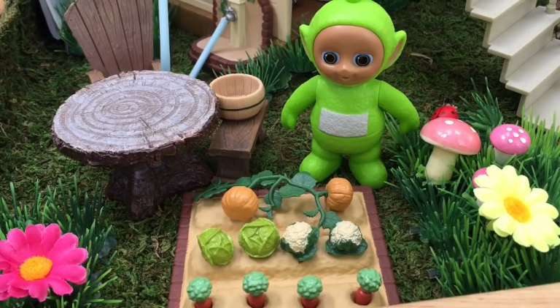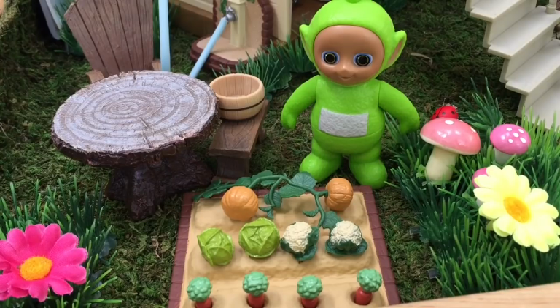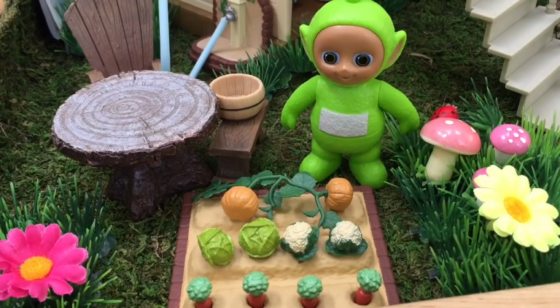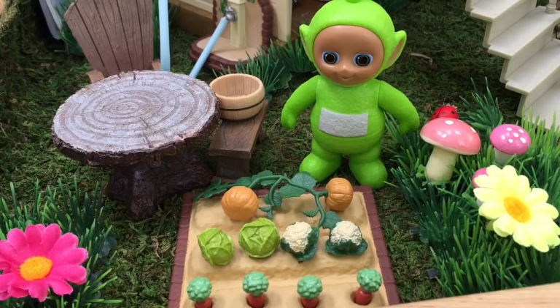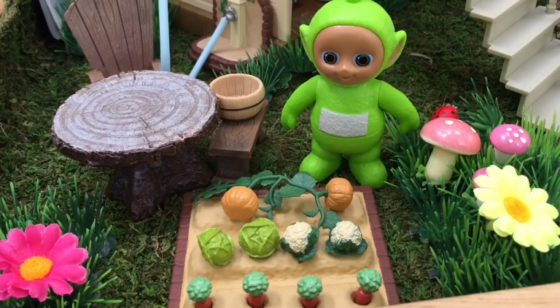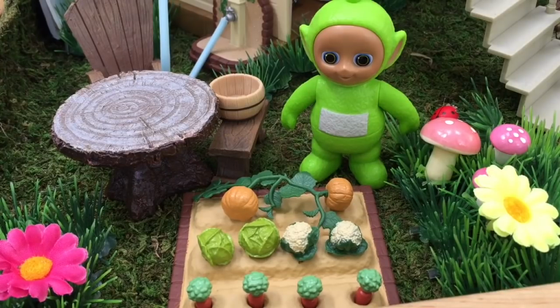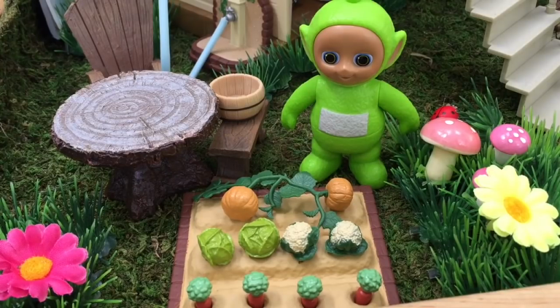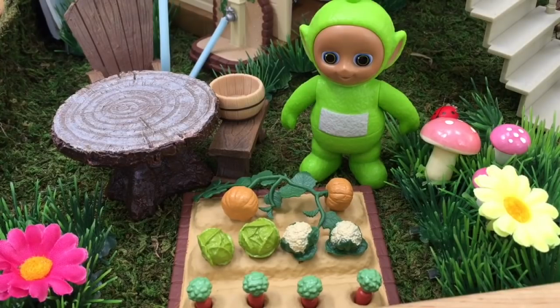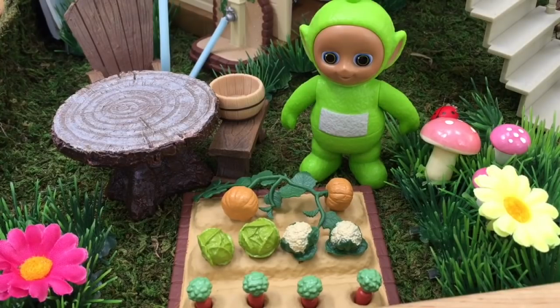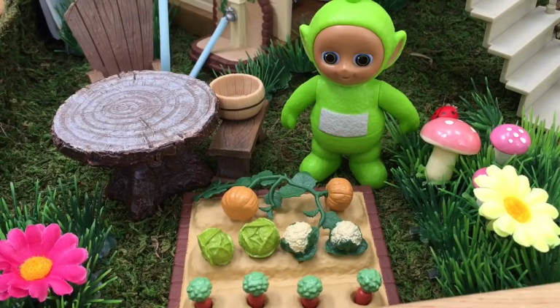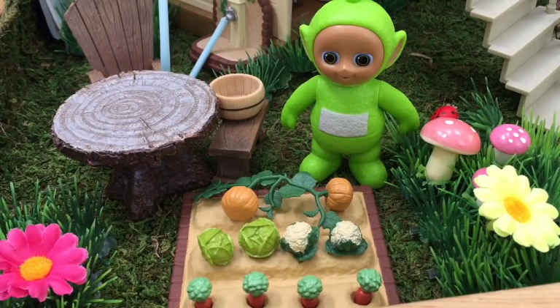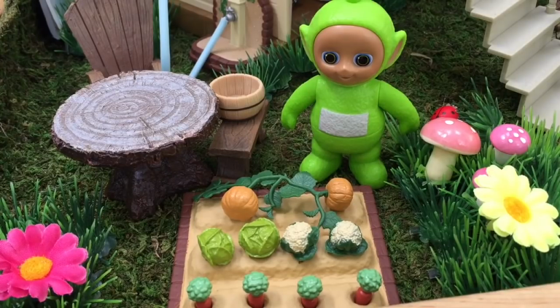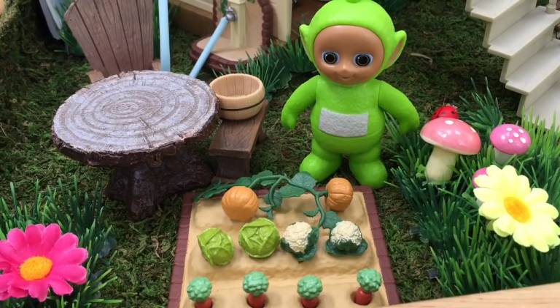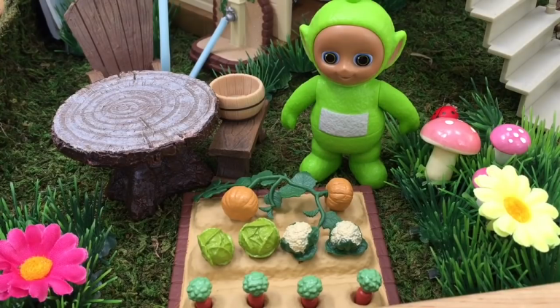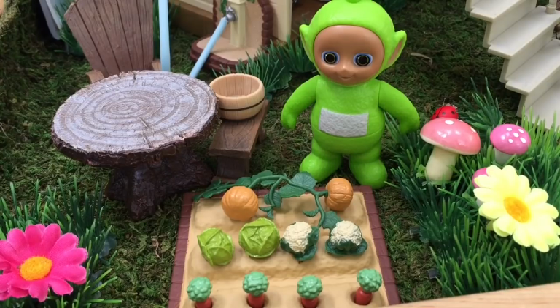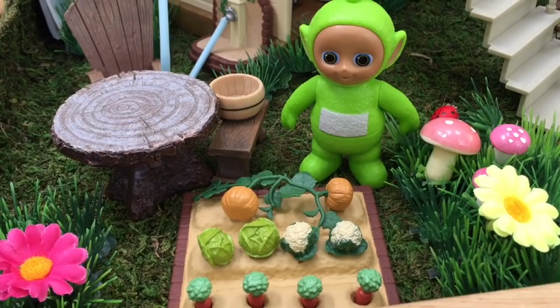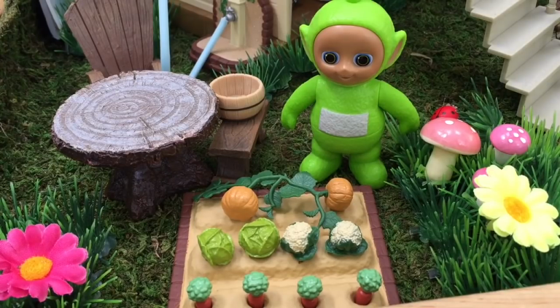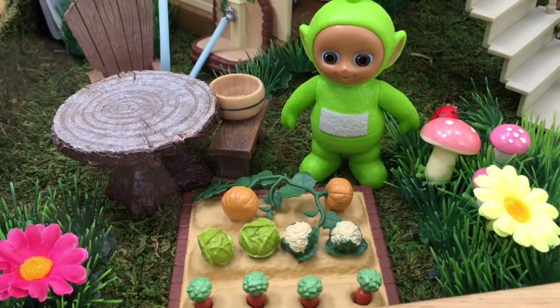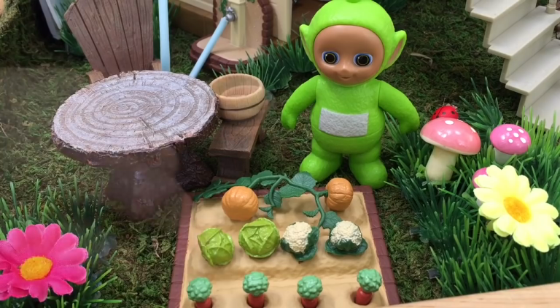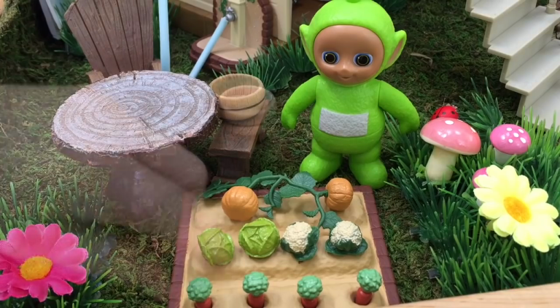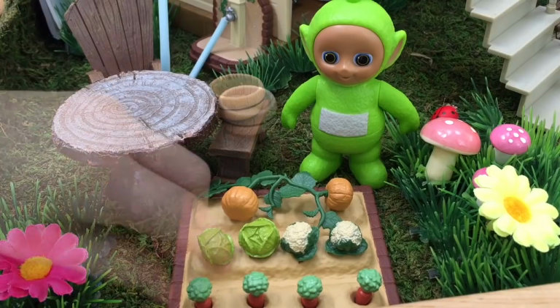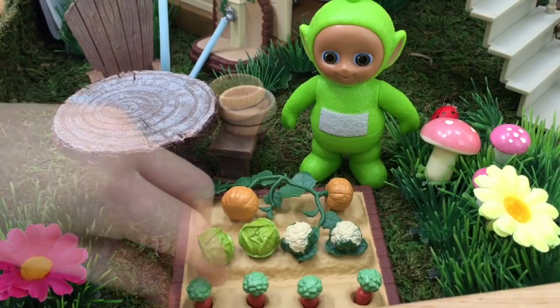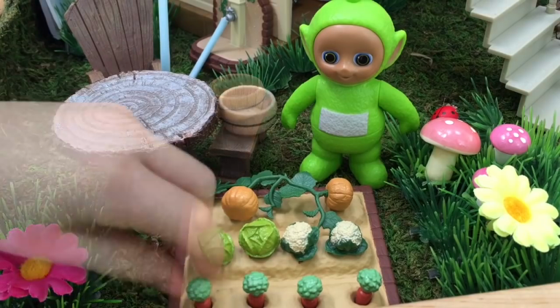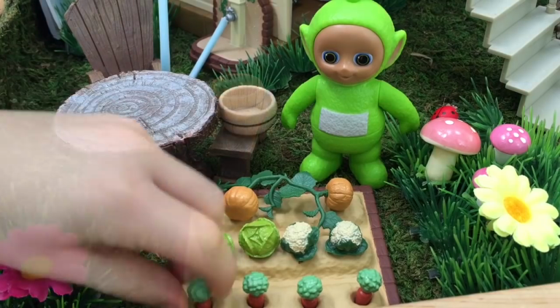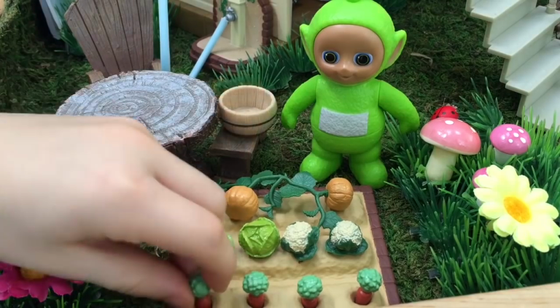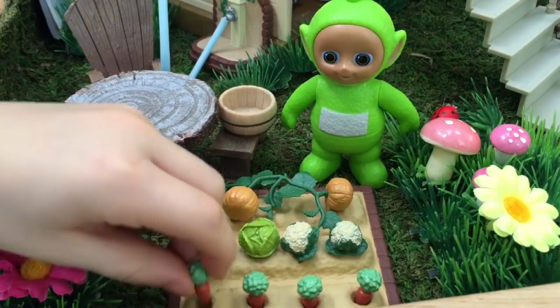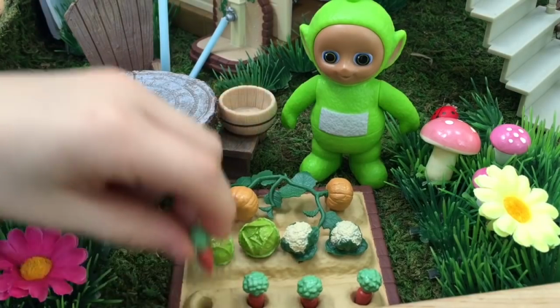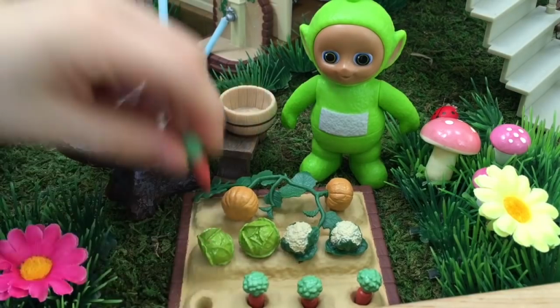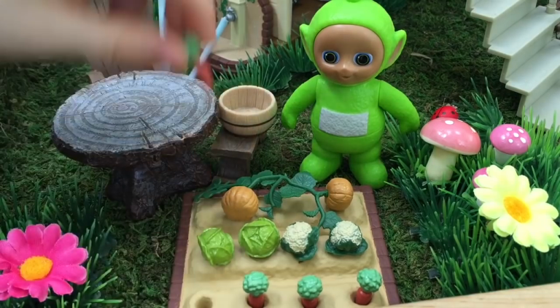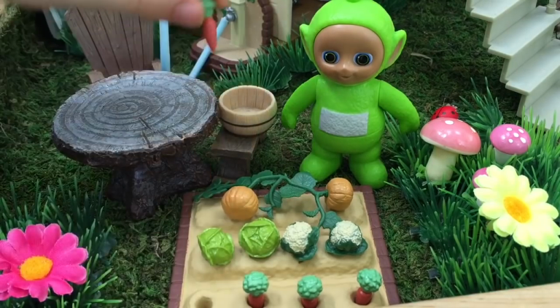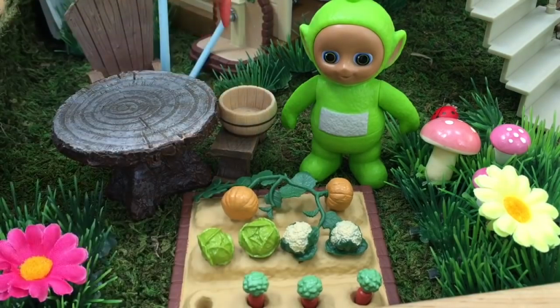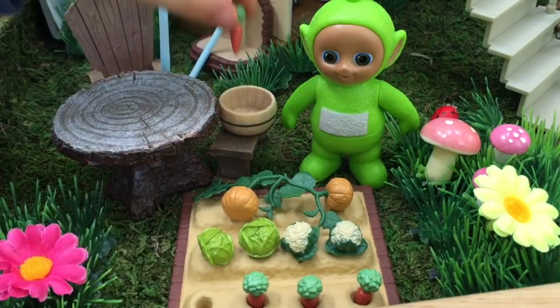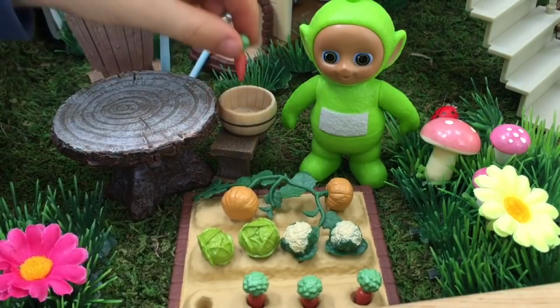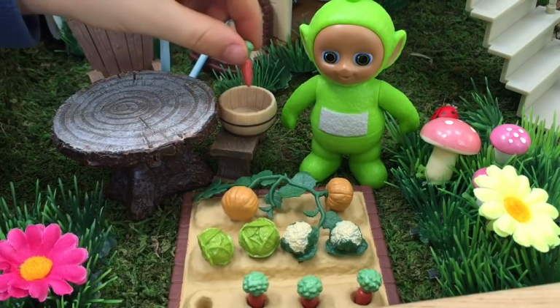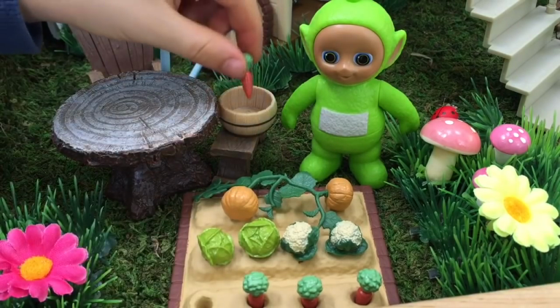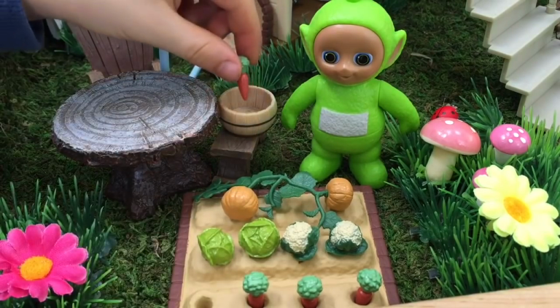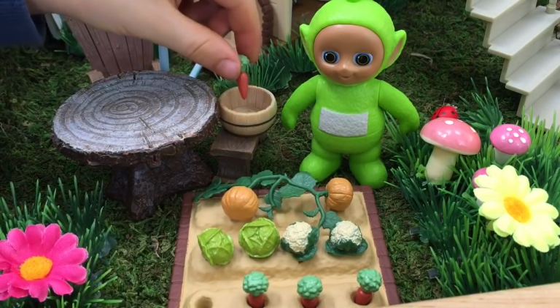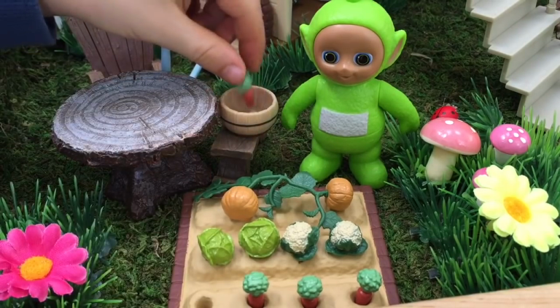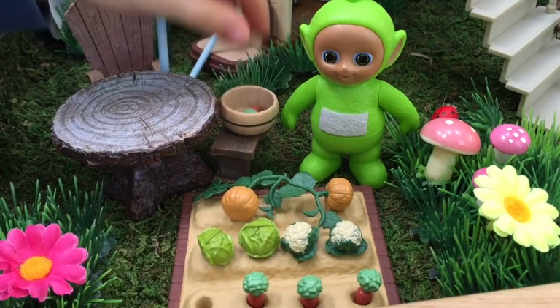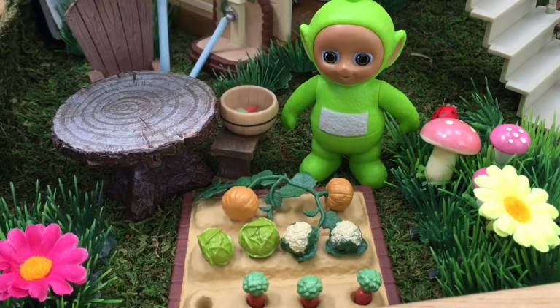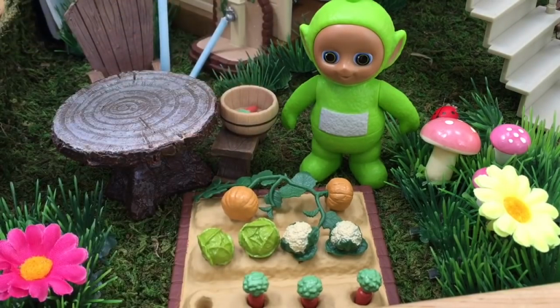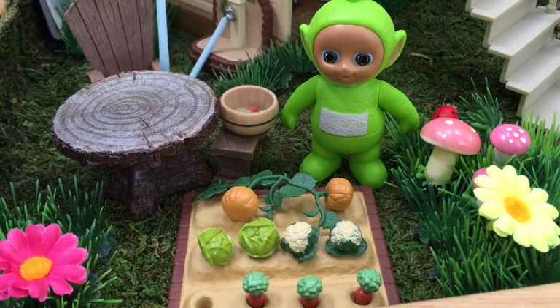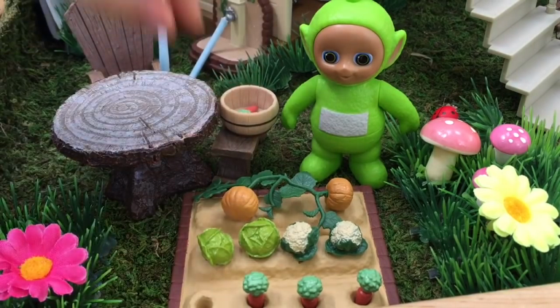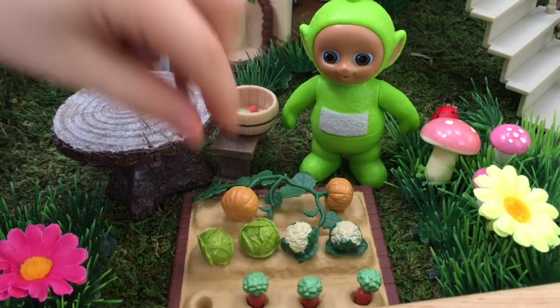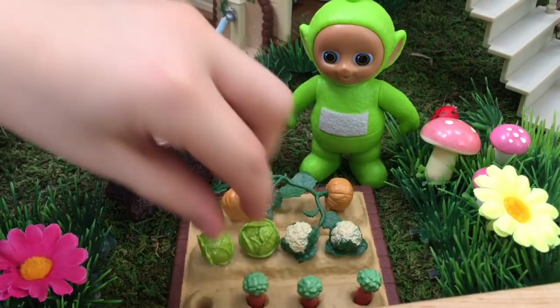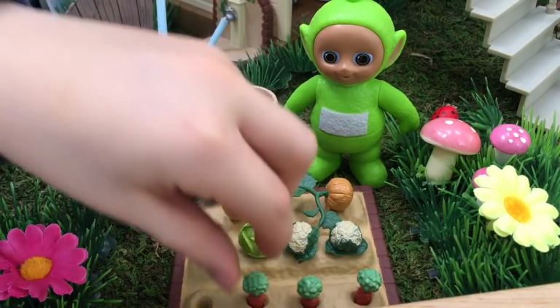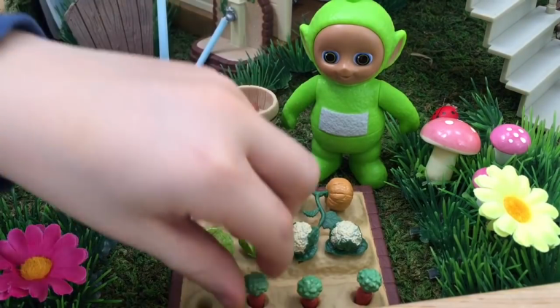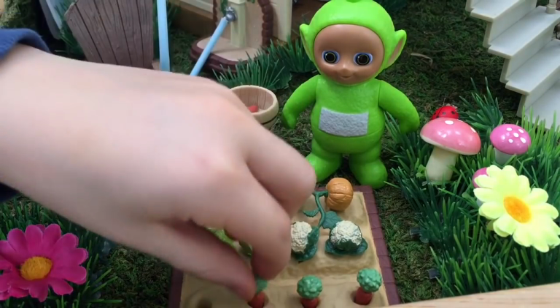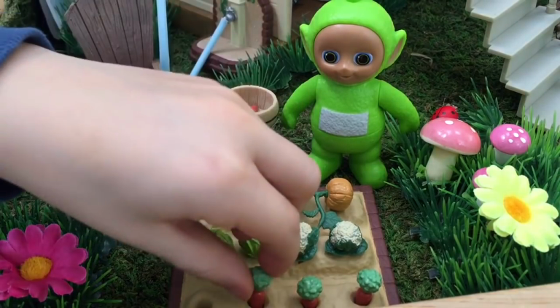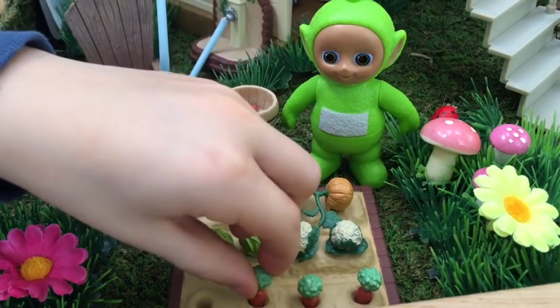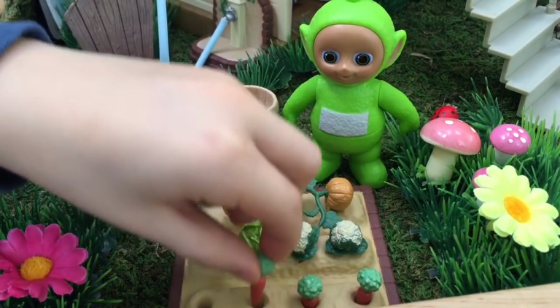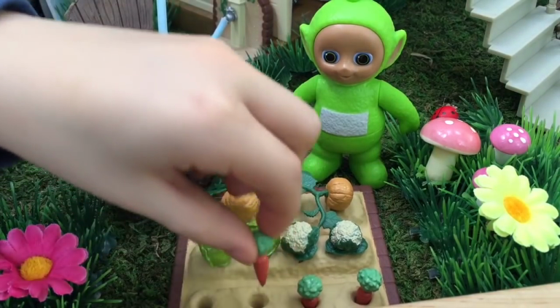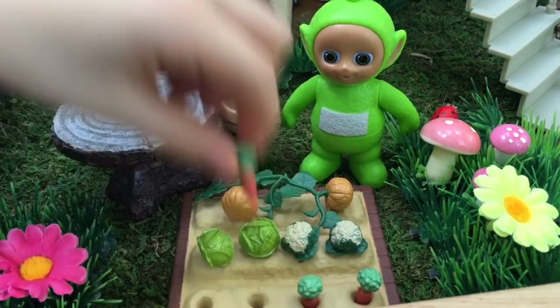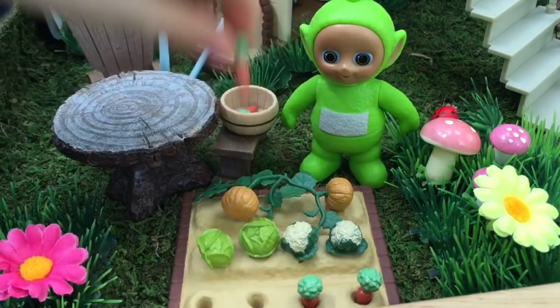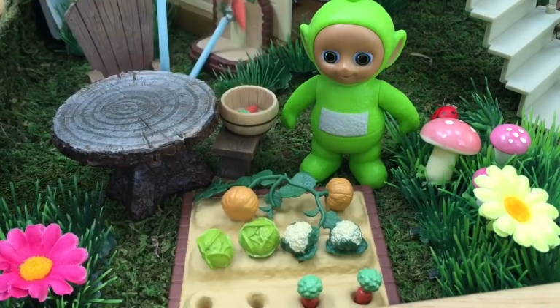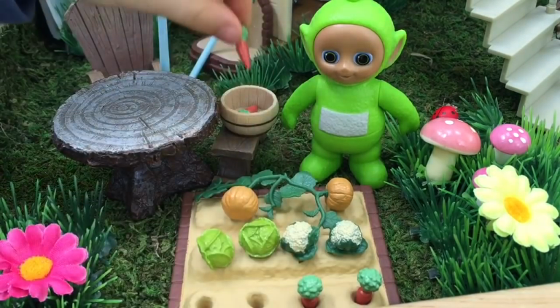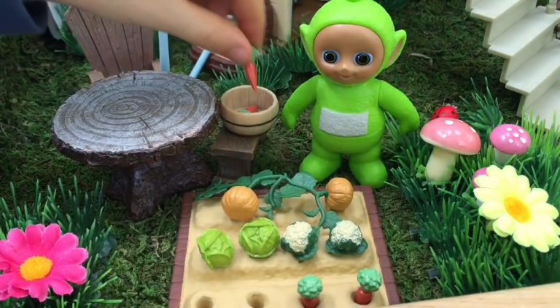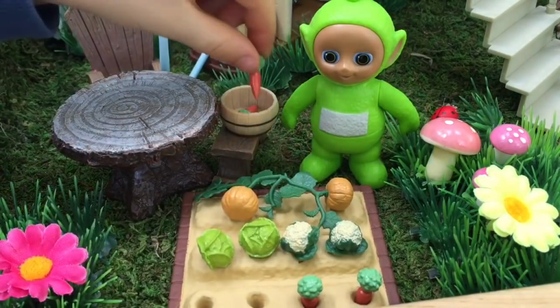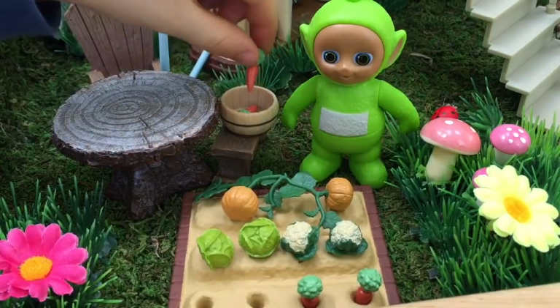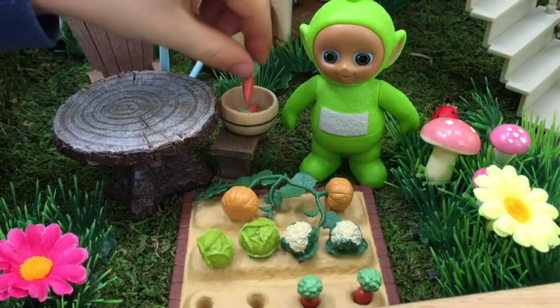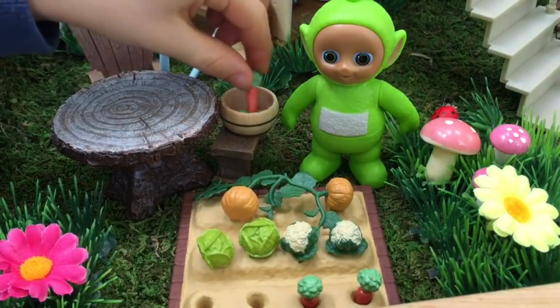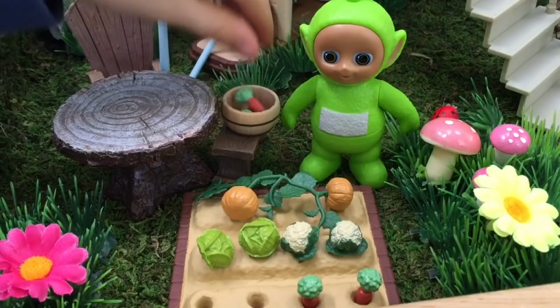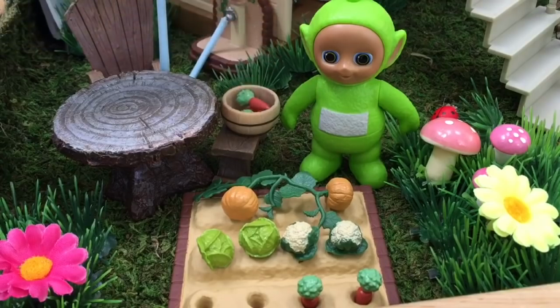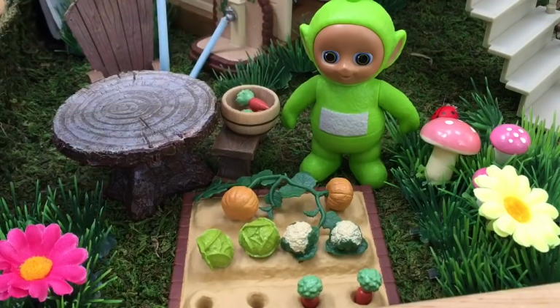I see pumpkins, cauliflower, lettuce, and it looks like the carrots are ready to be picked. We'll put them in the little bucket.